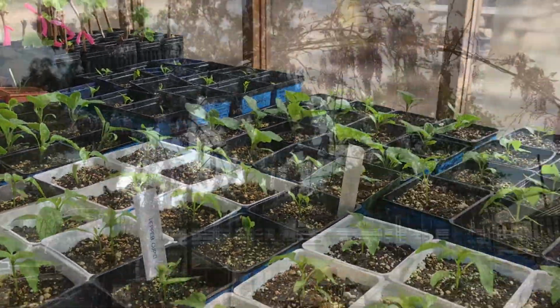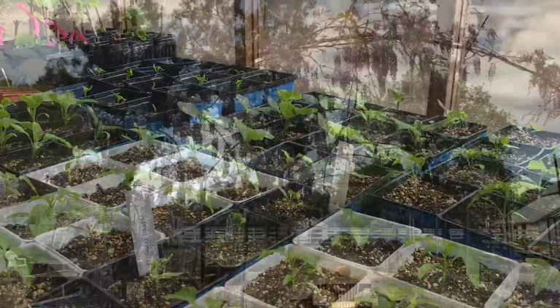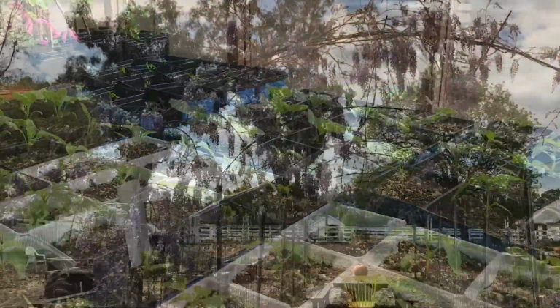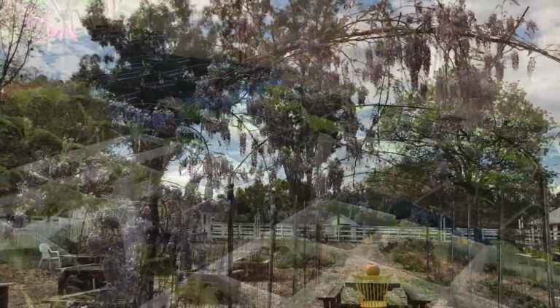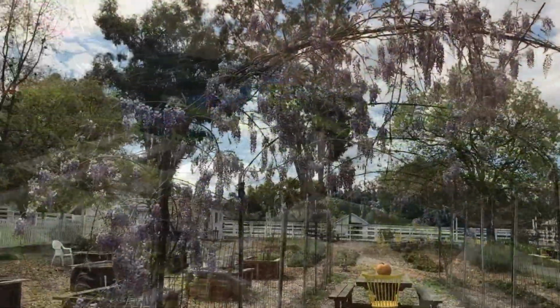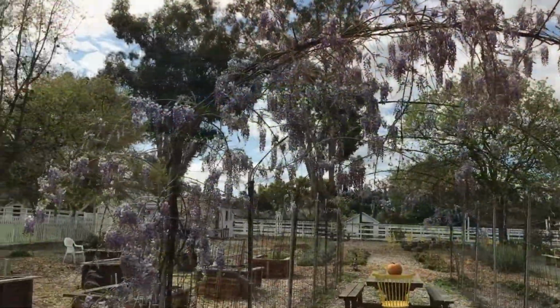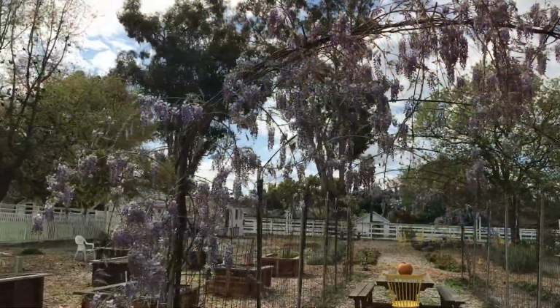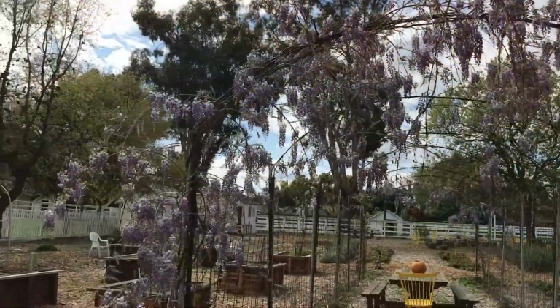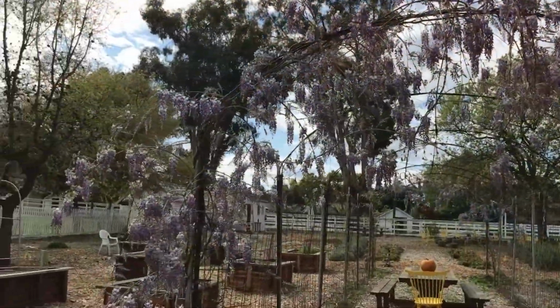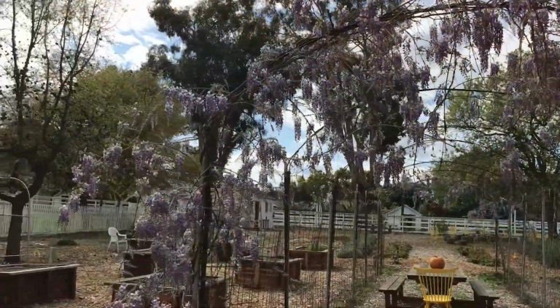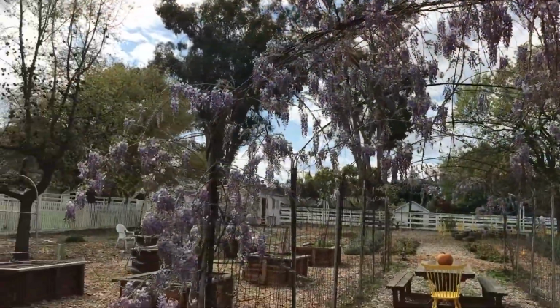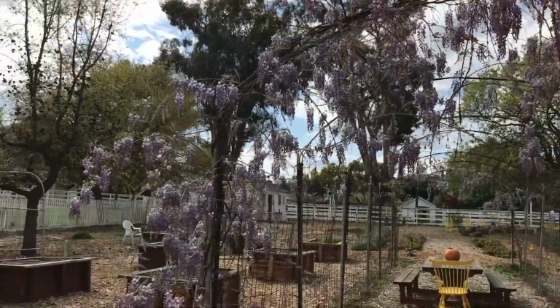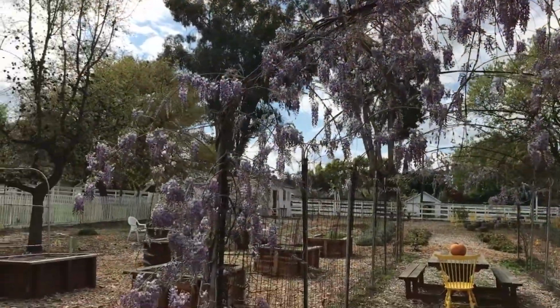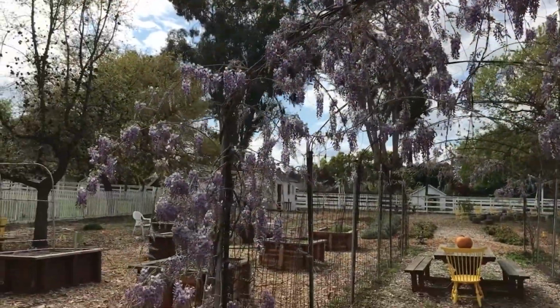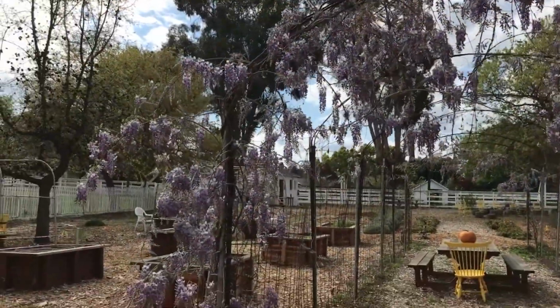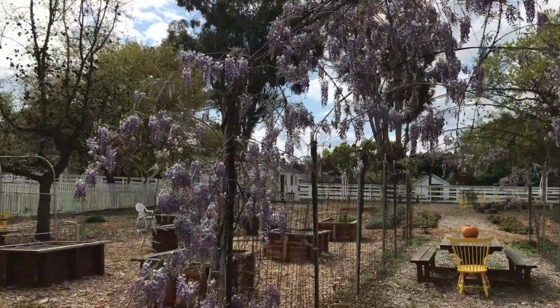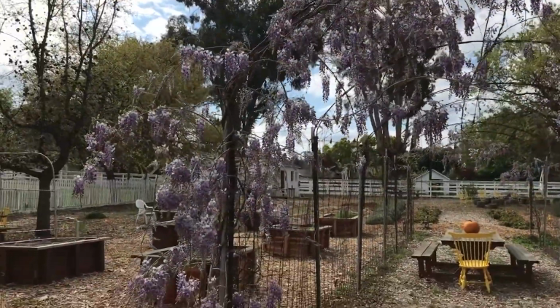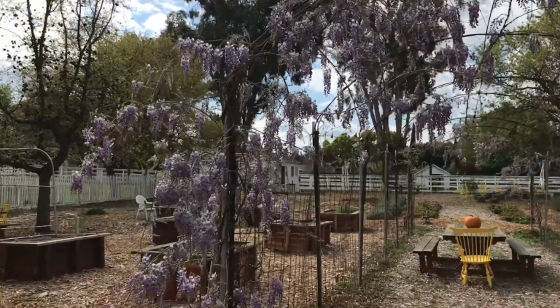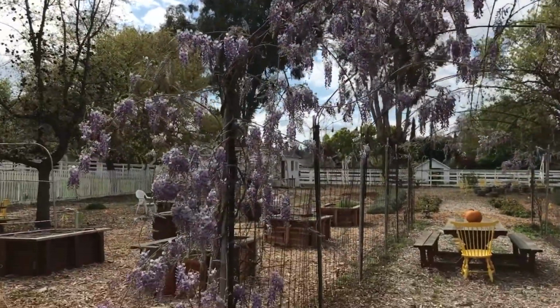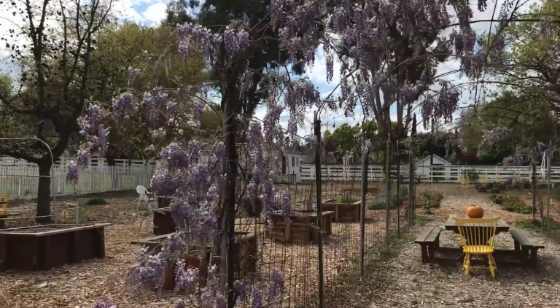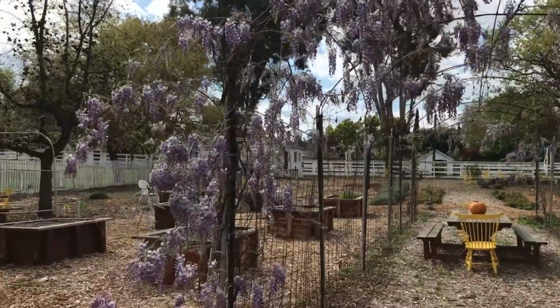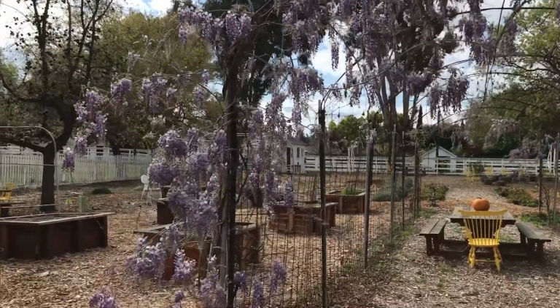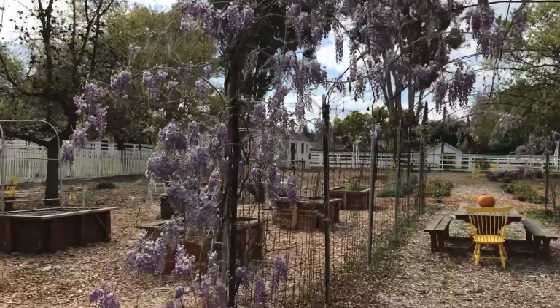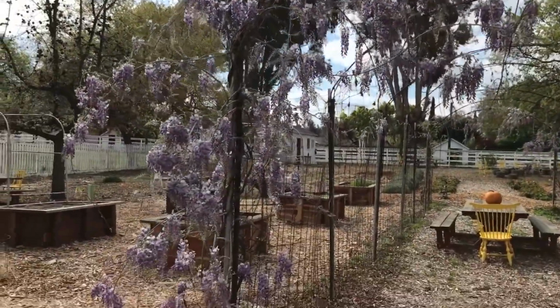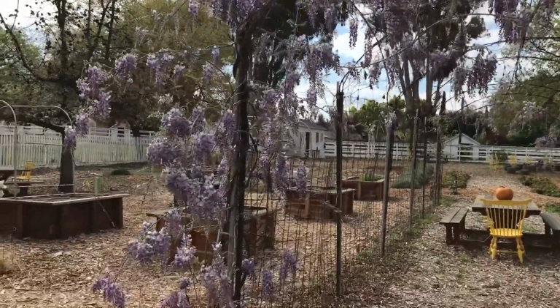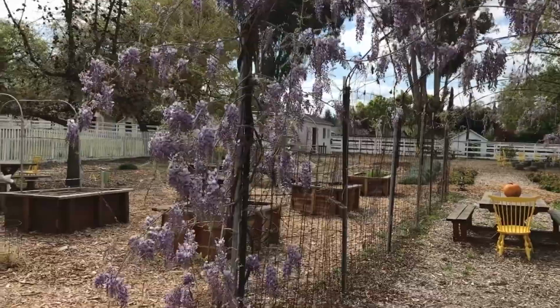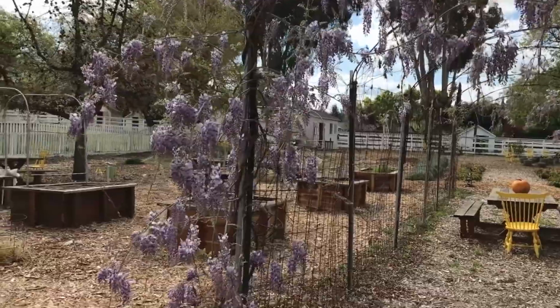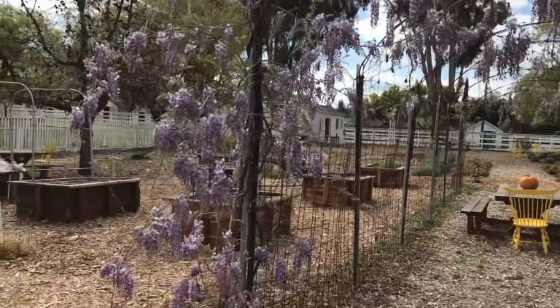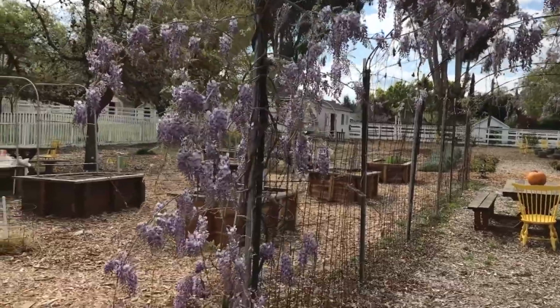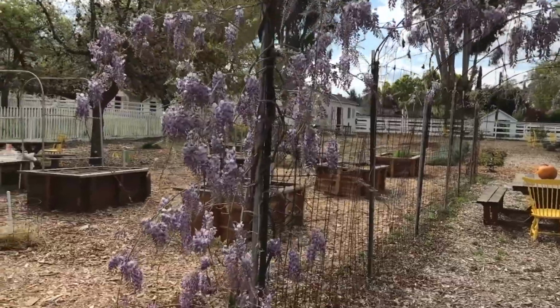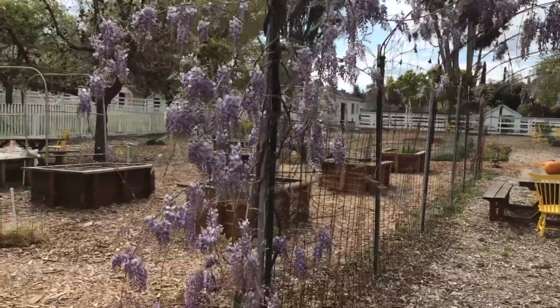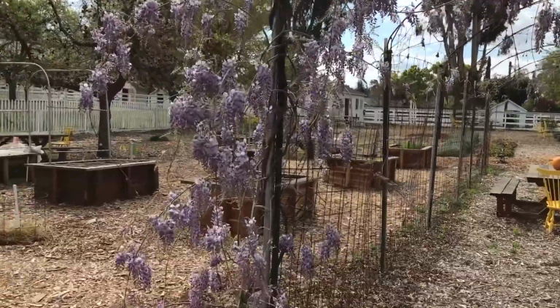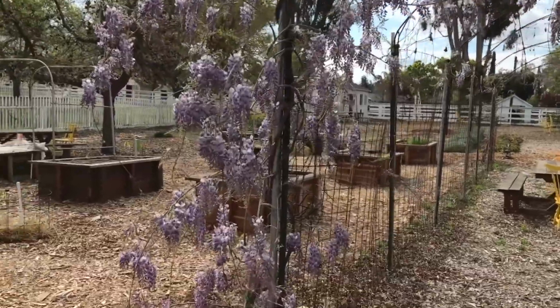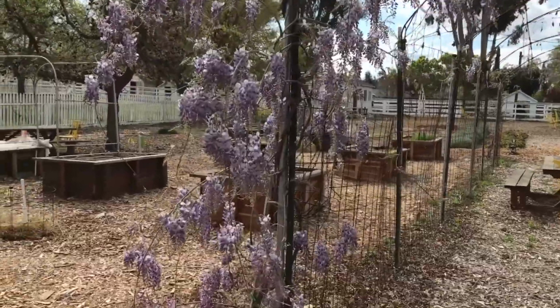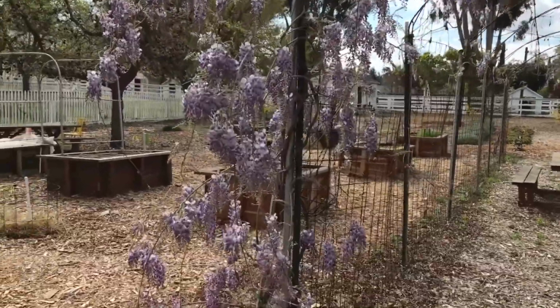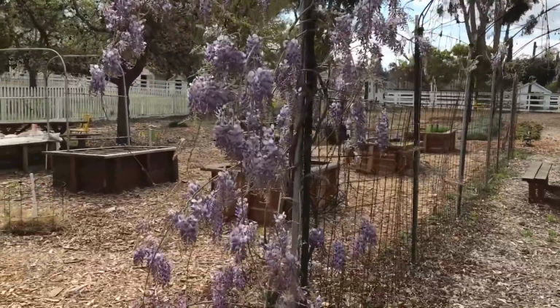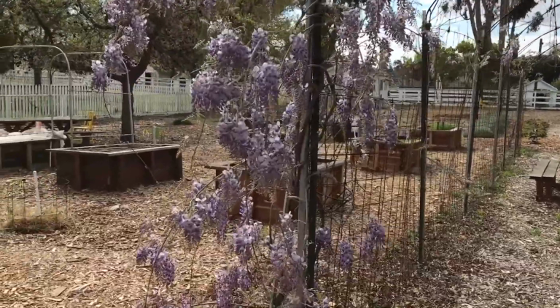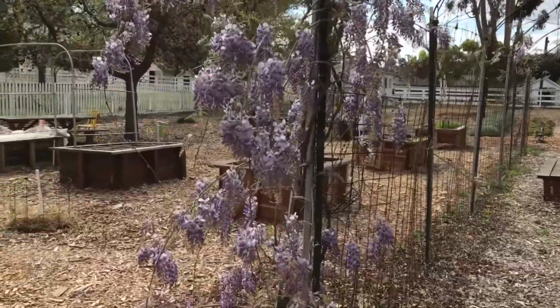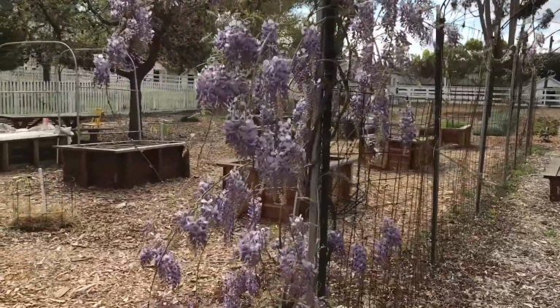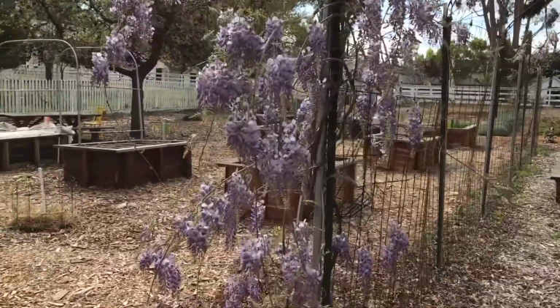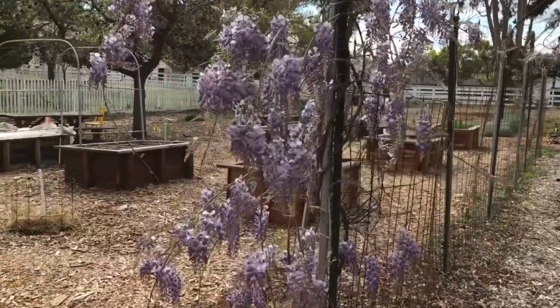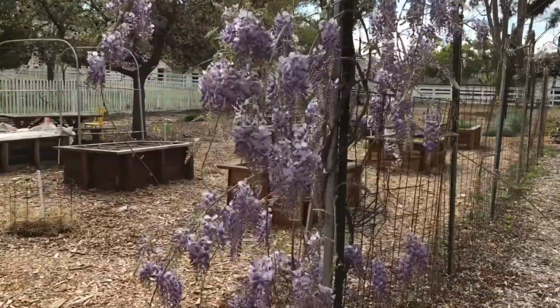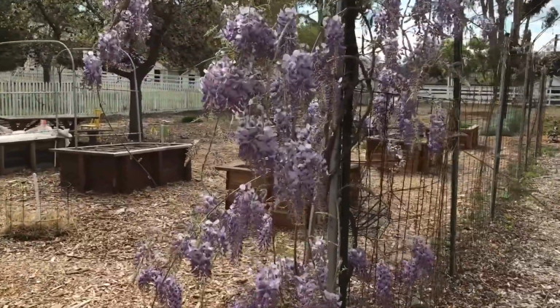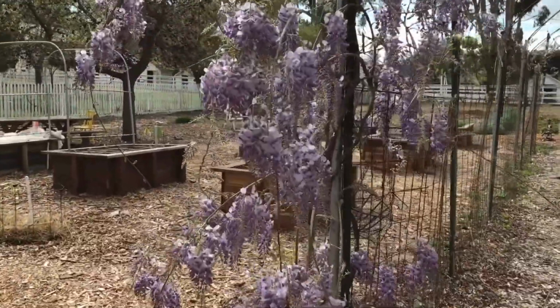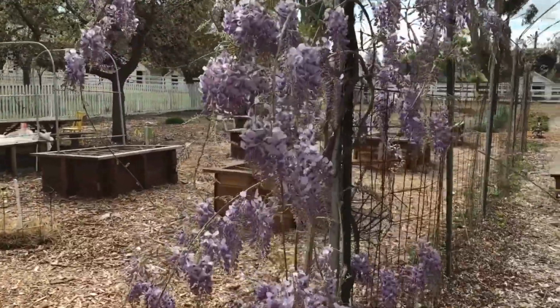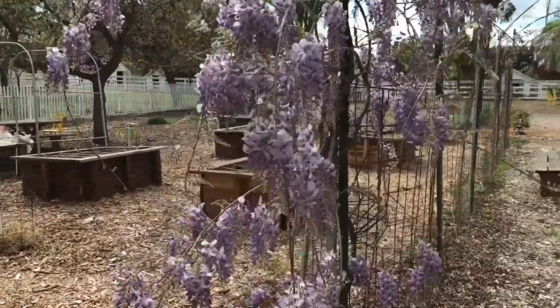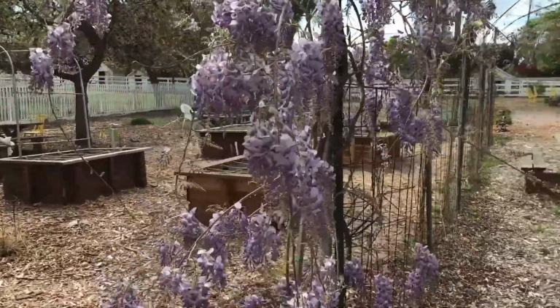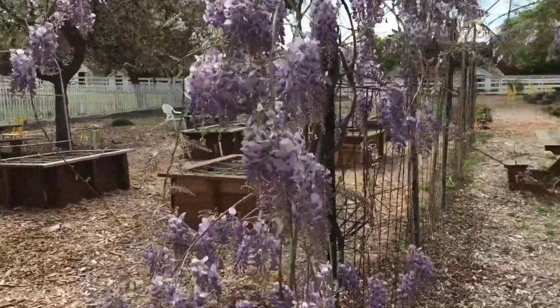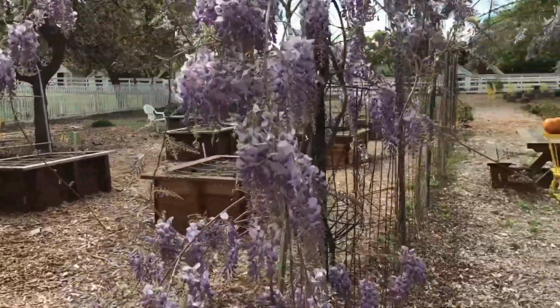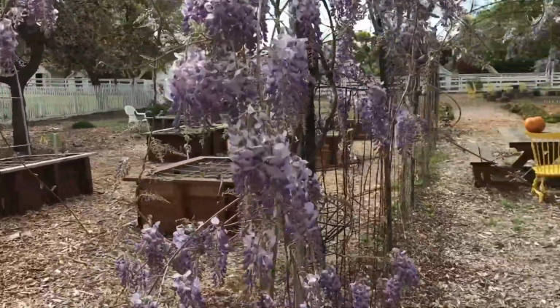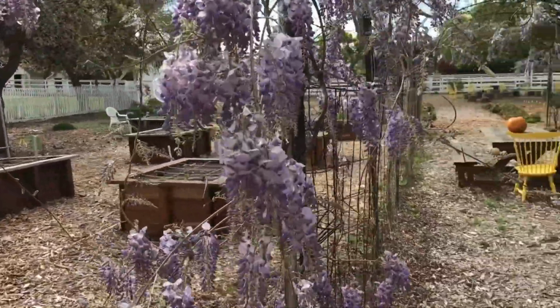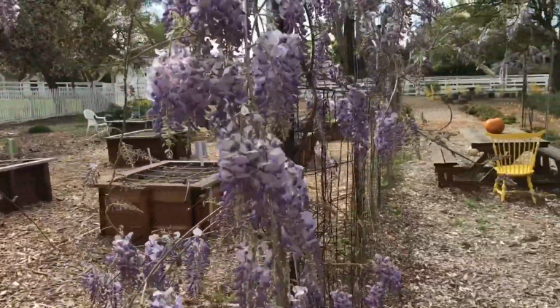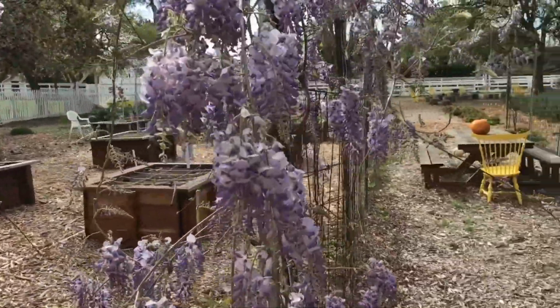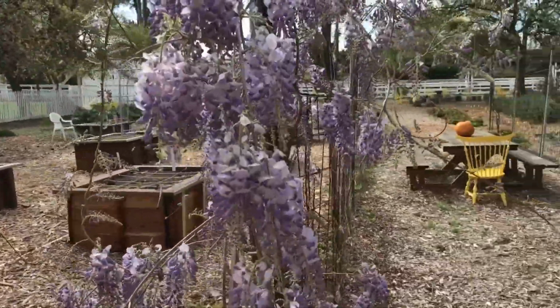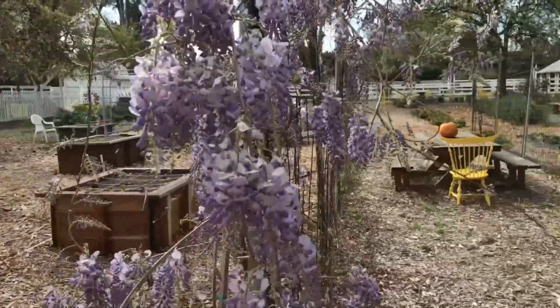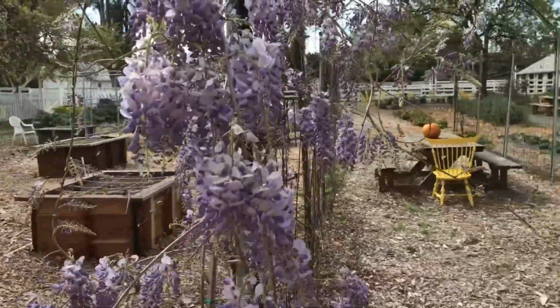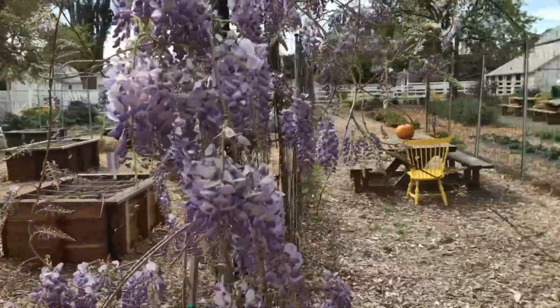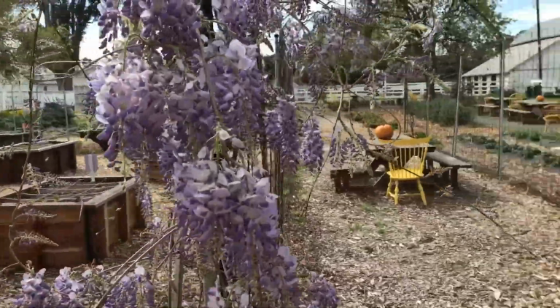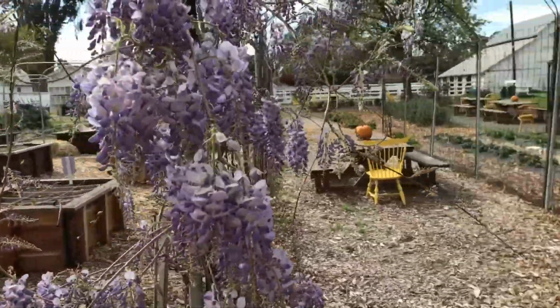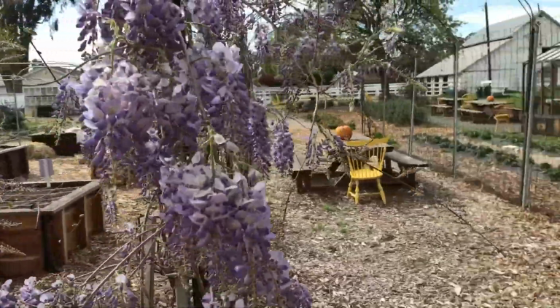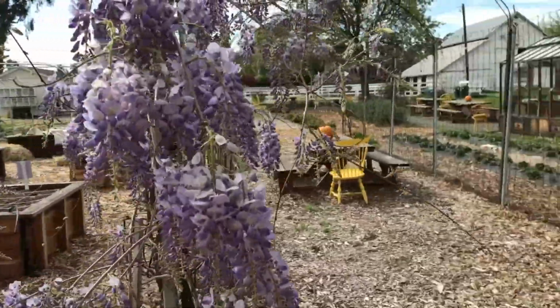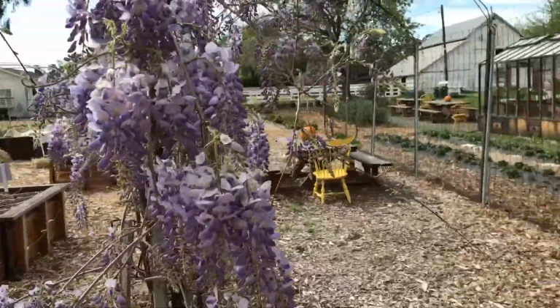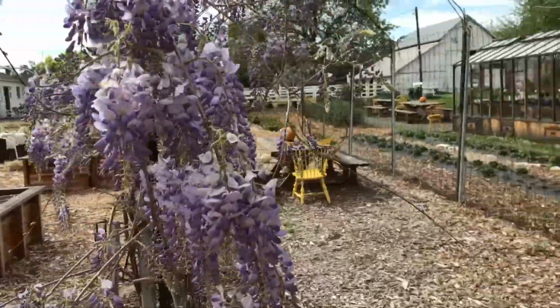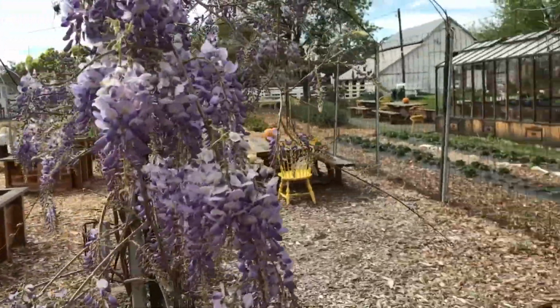The wisteria are also in full bloom and they look and smell amazing.